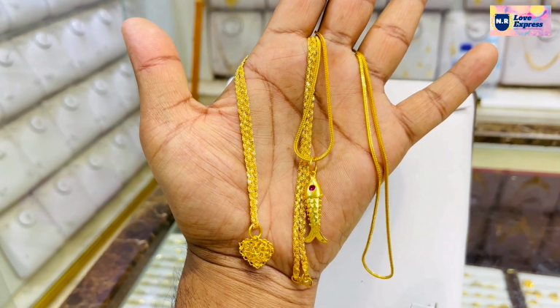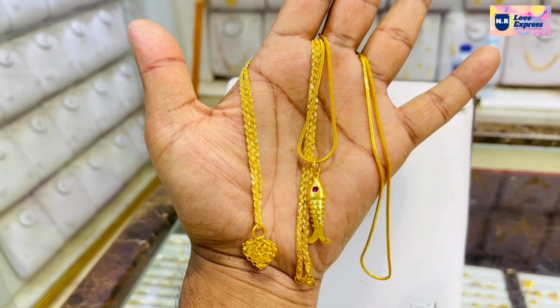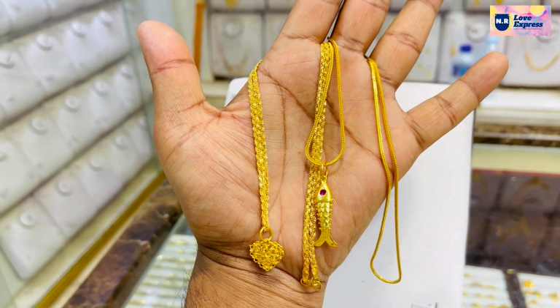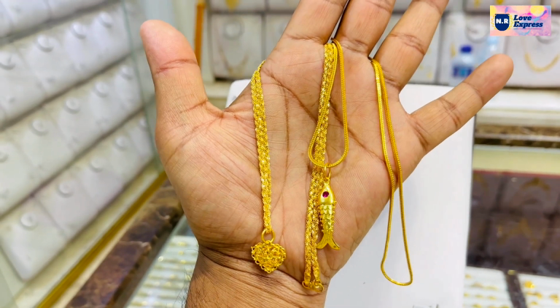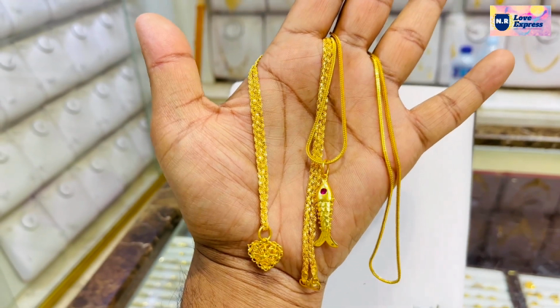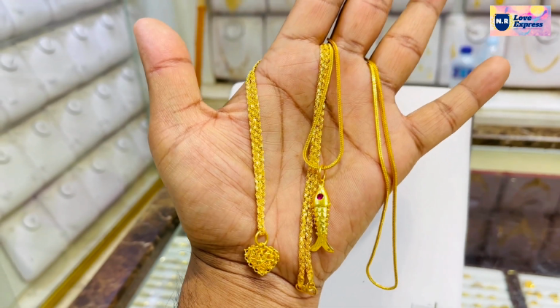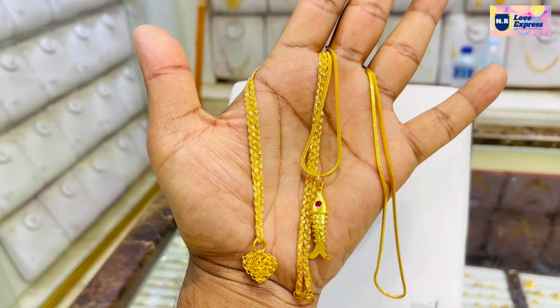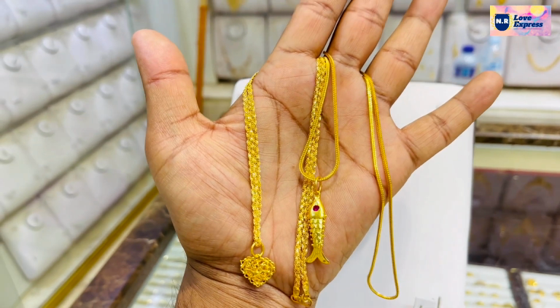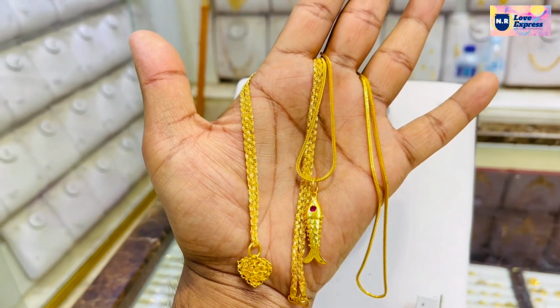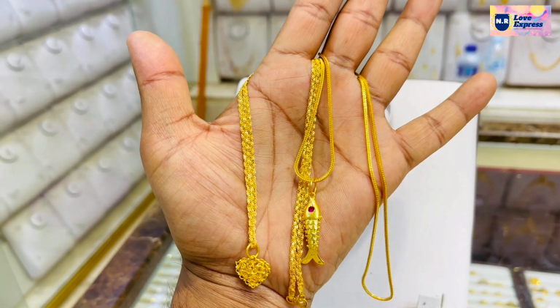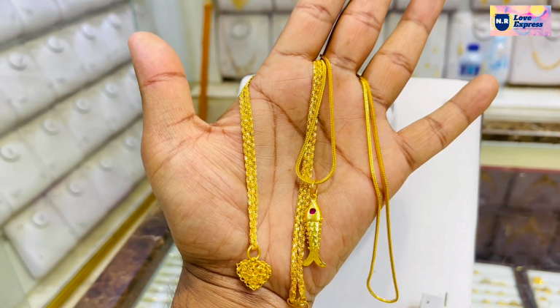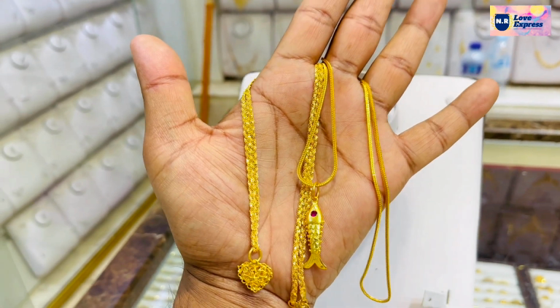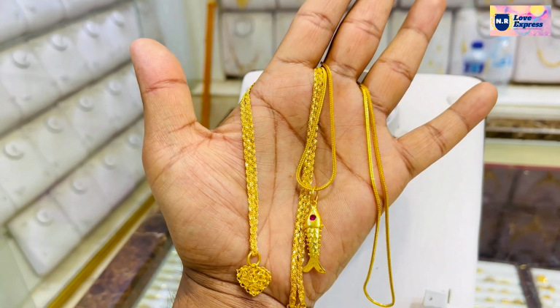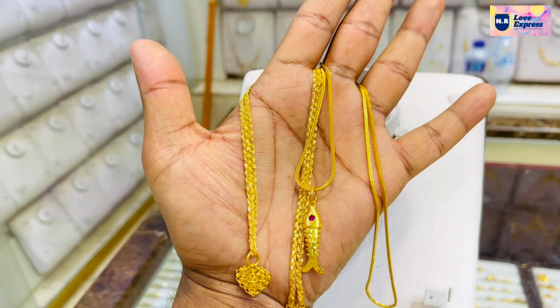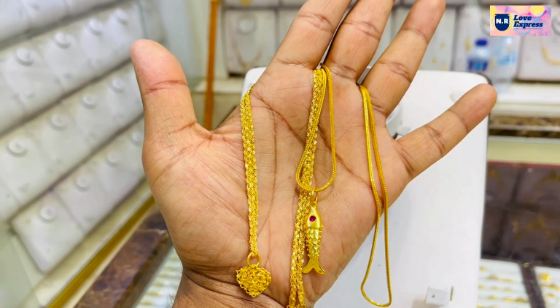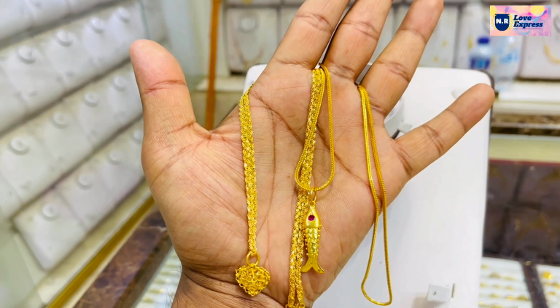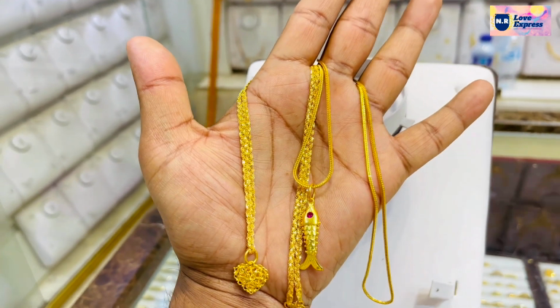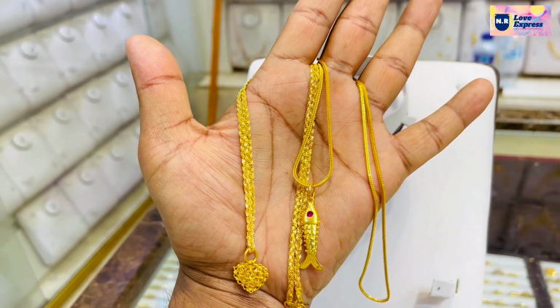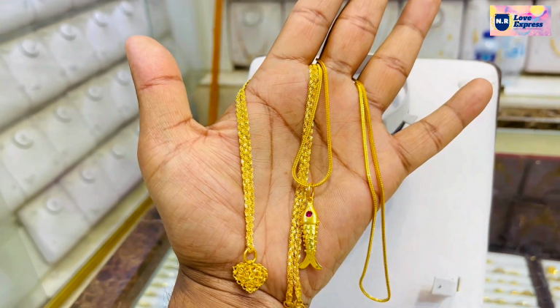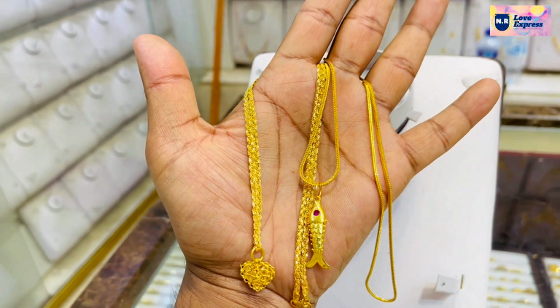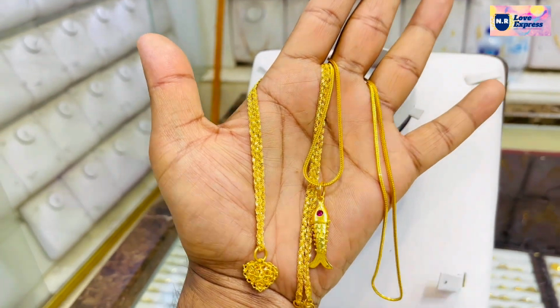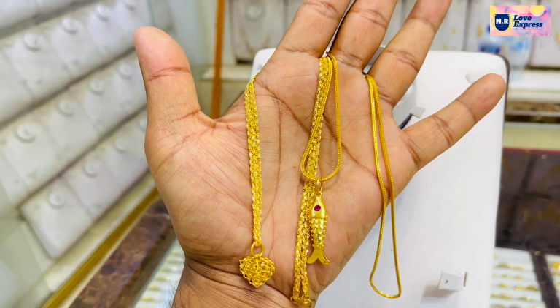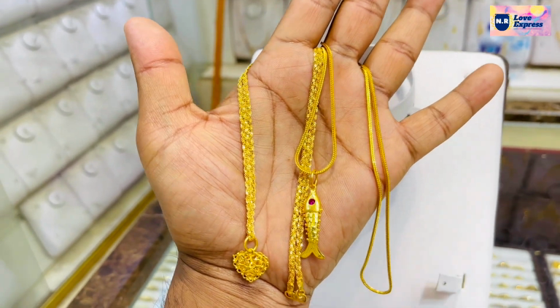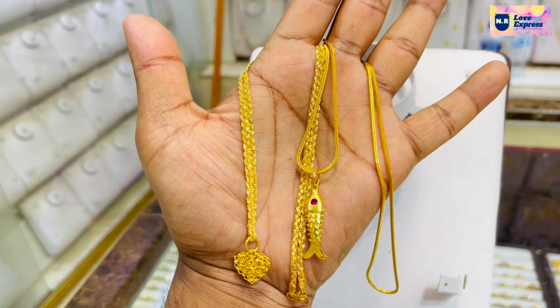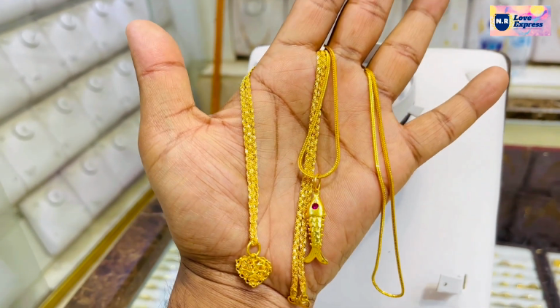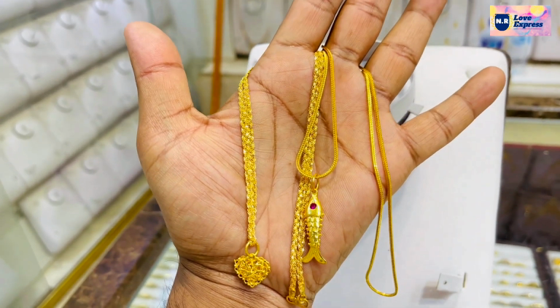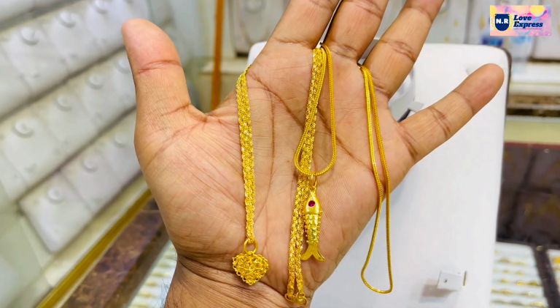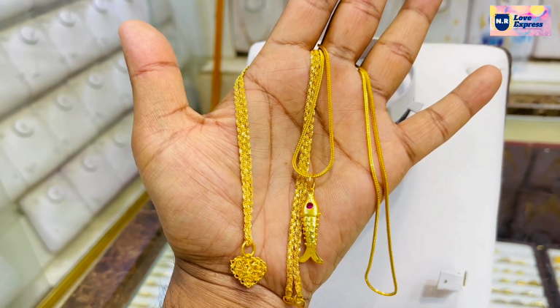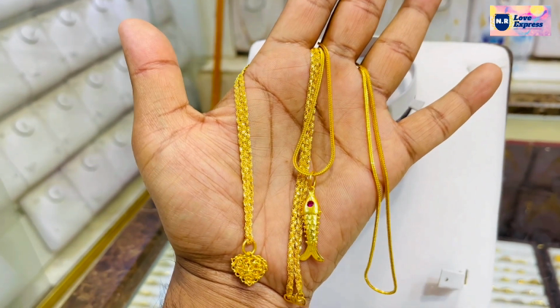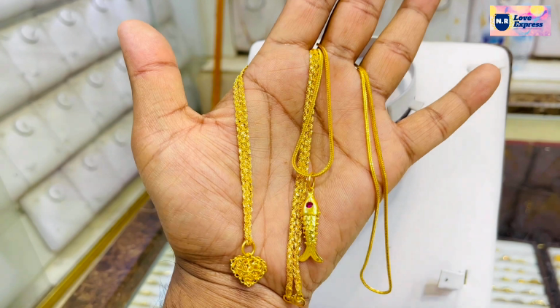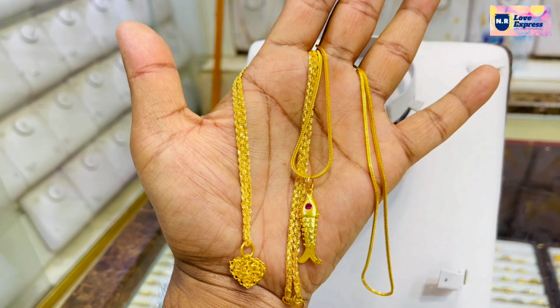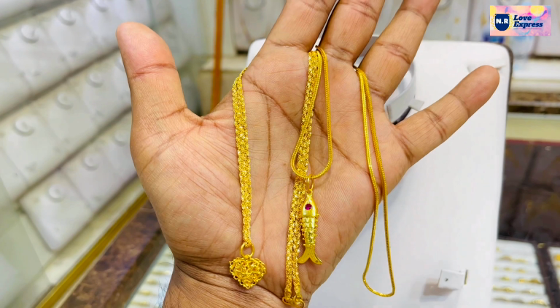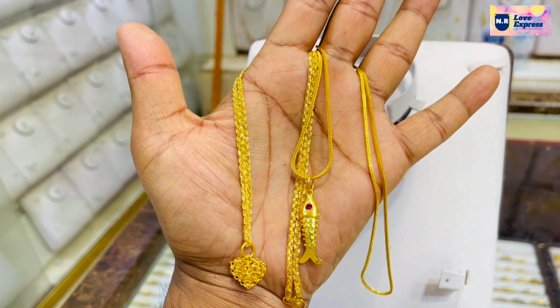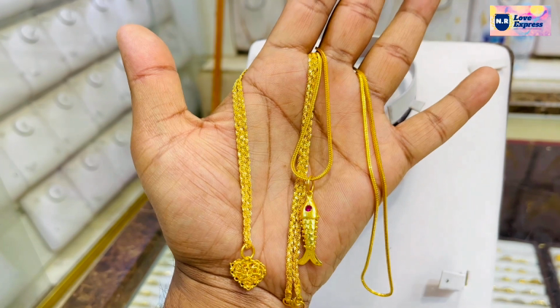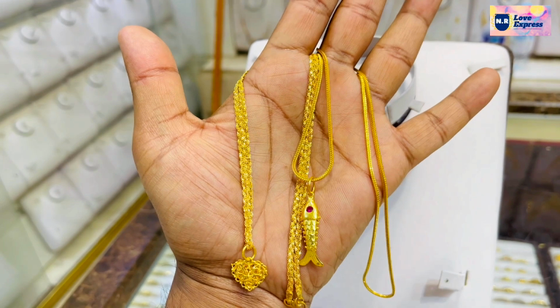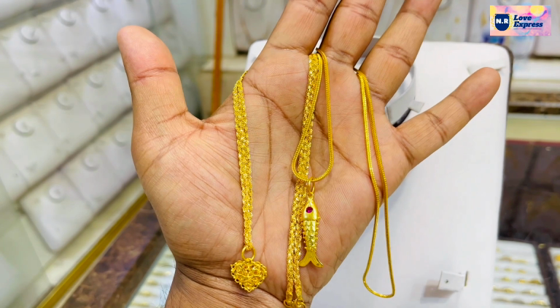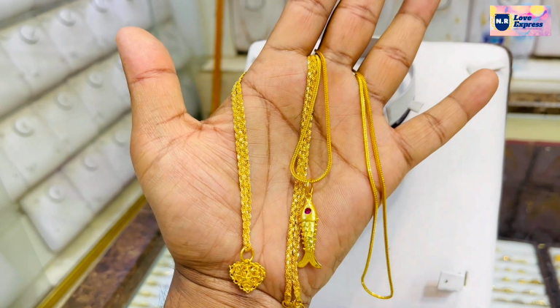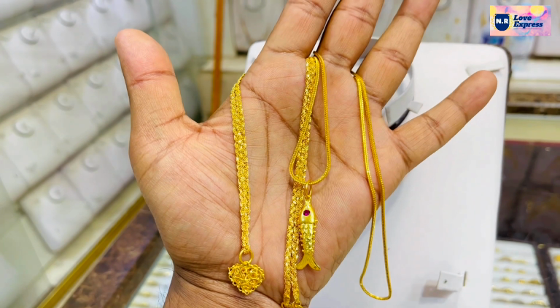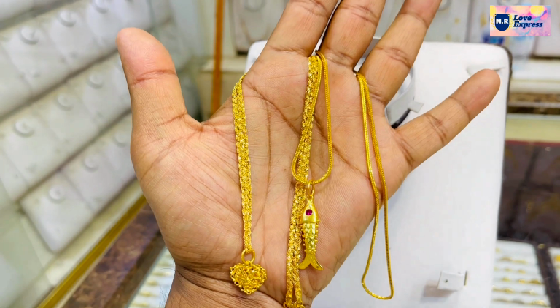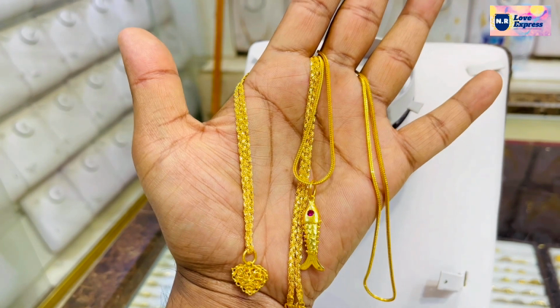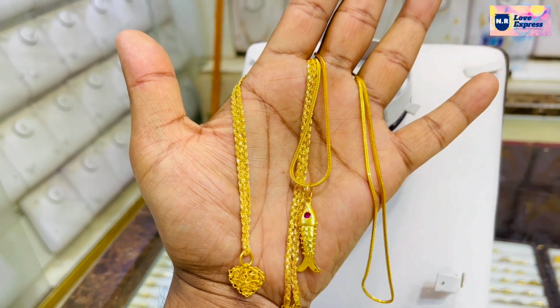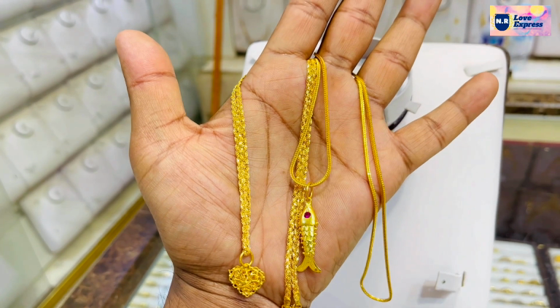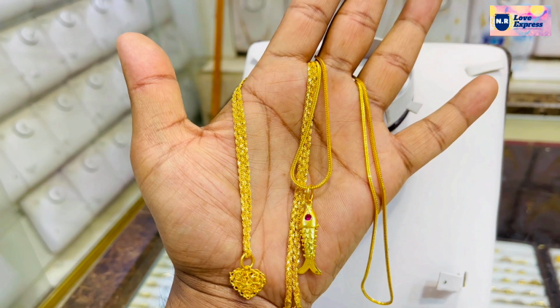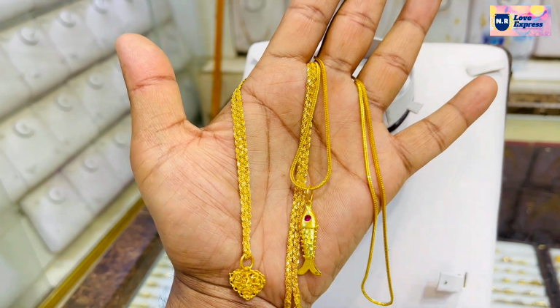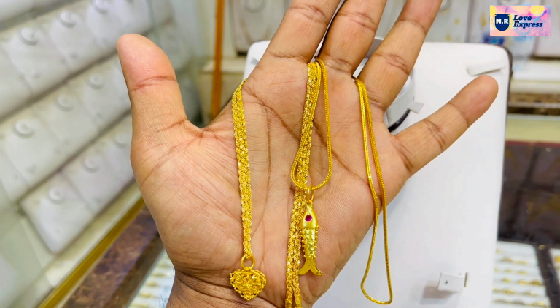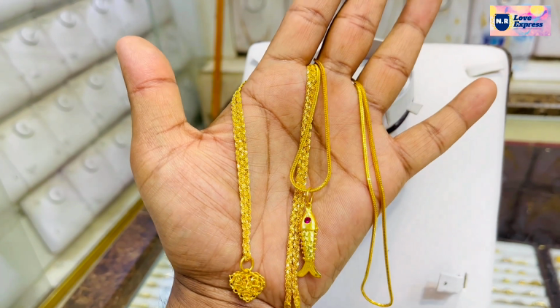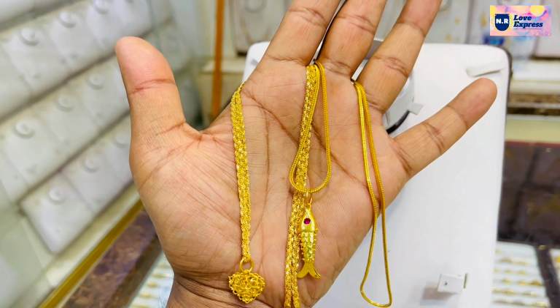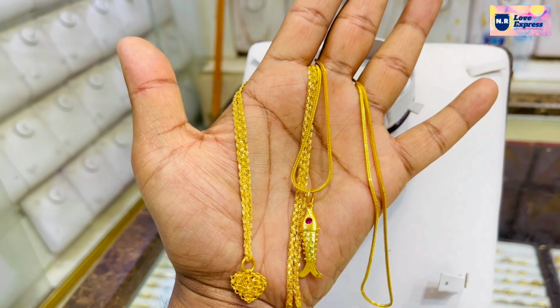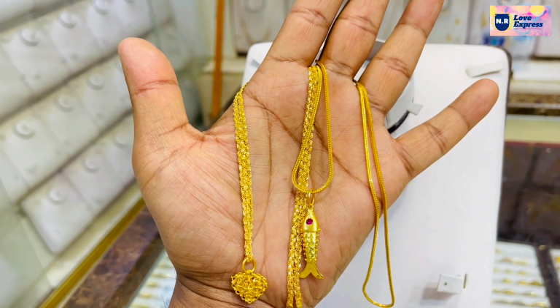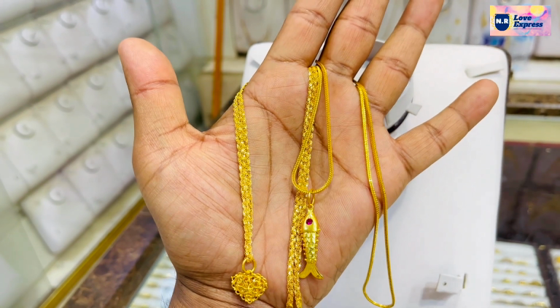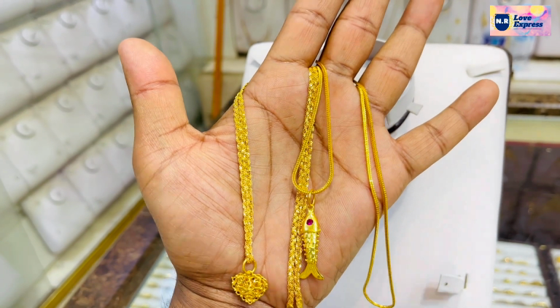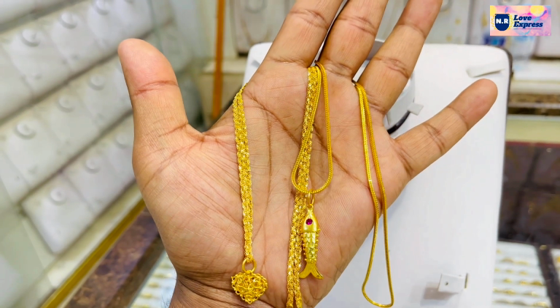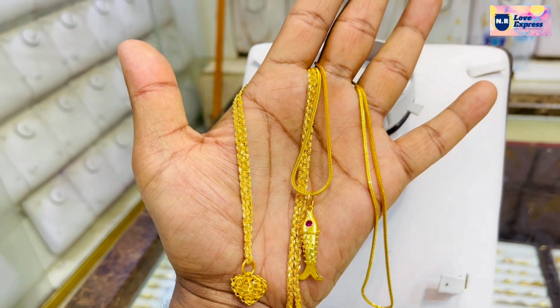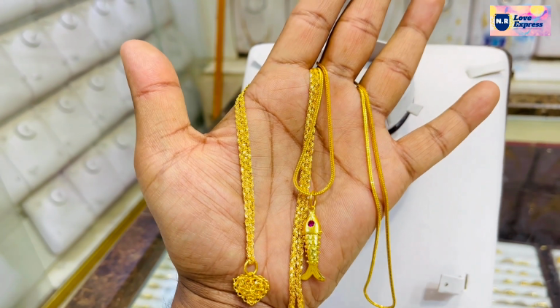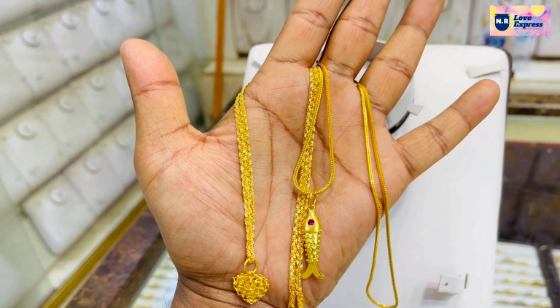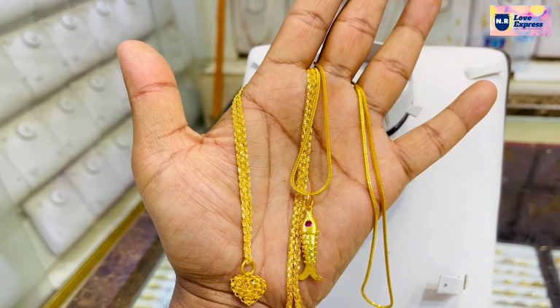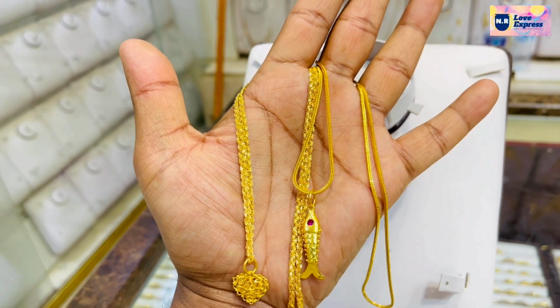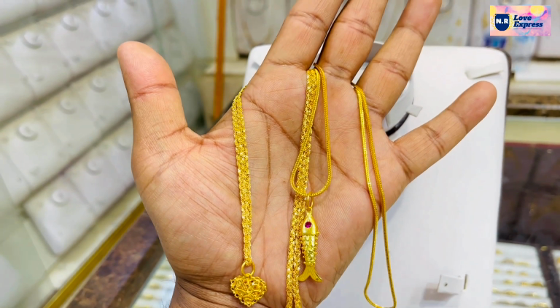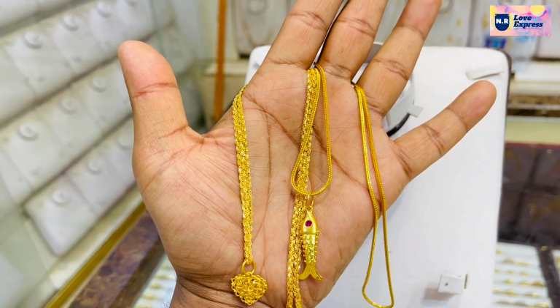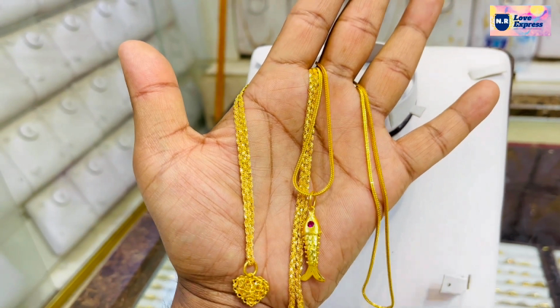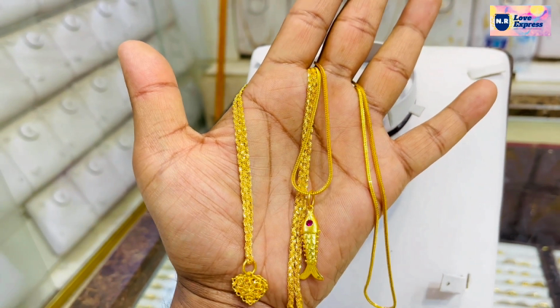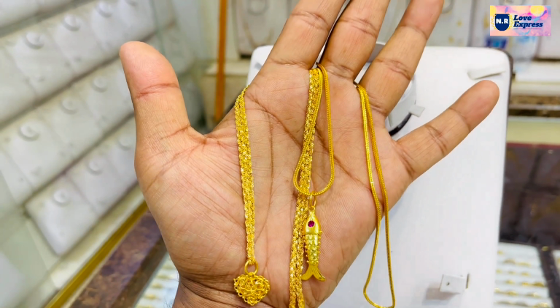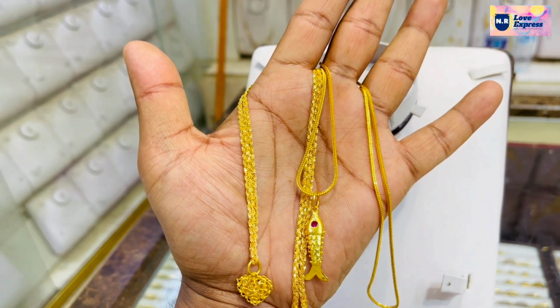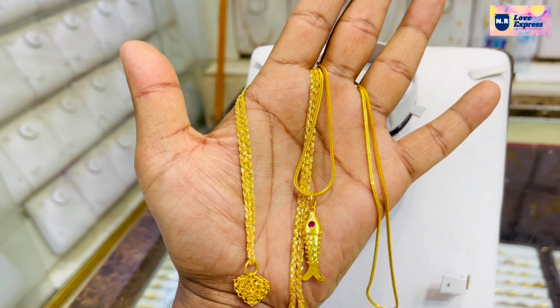What is the chain of lockets? This is the chain of lockets.